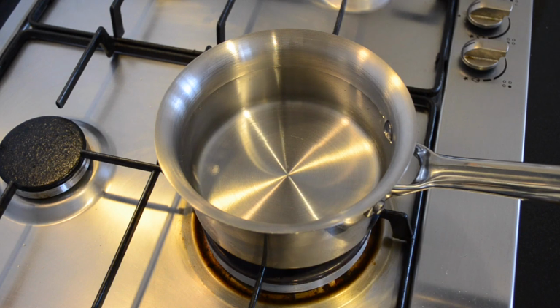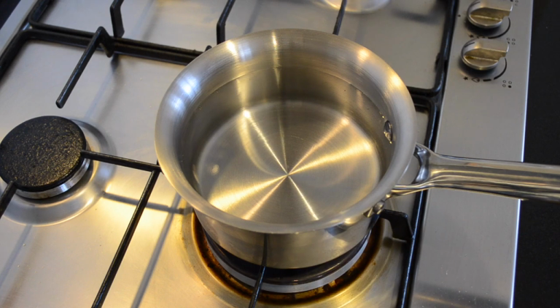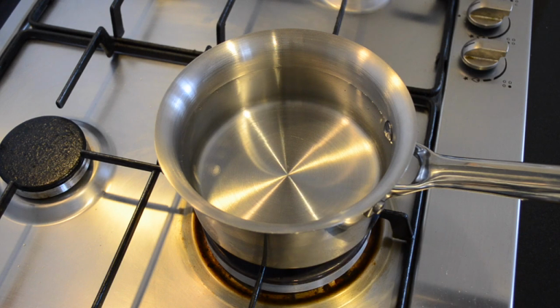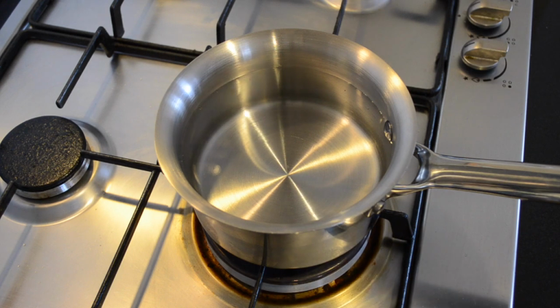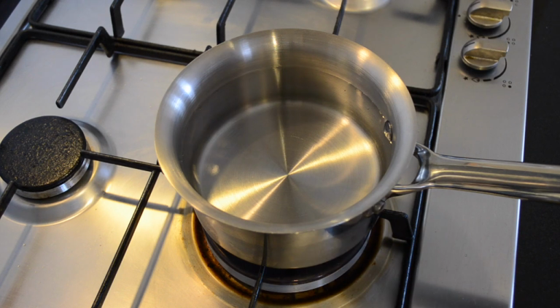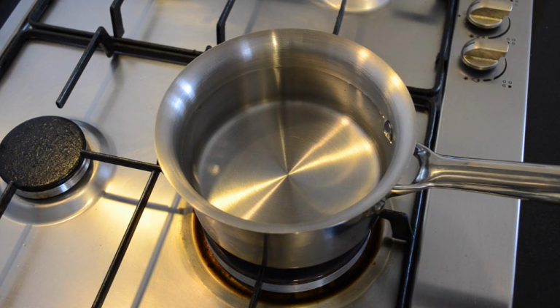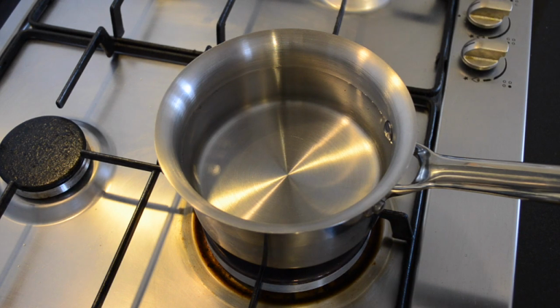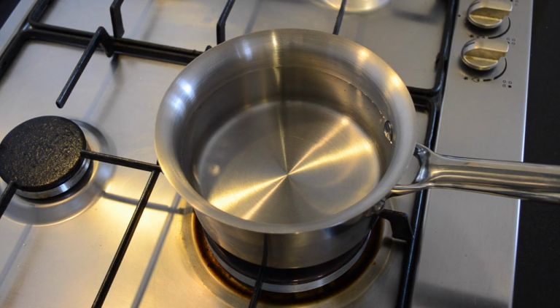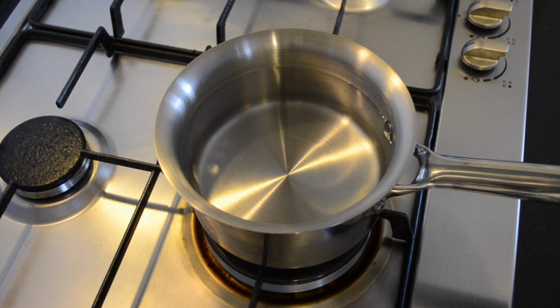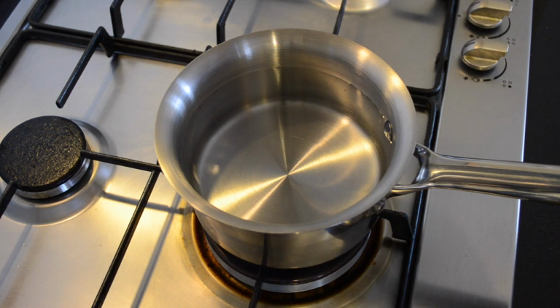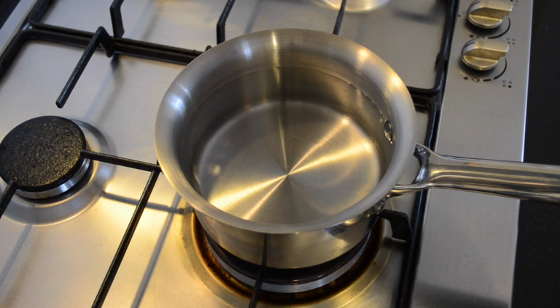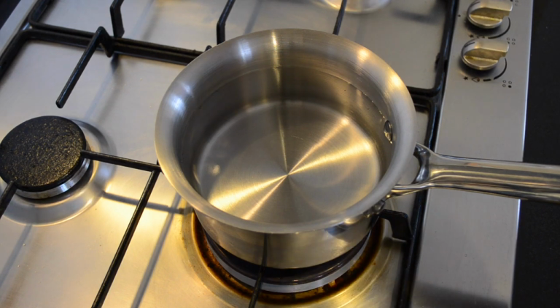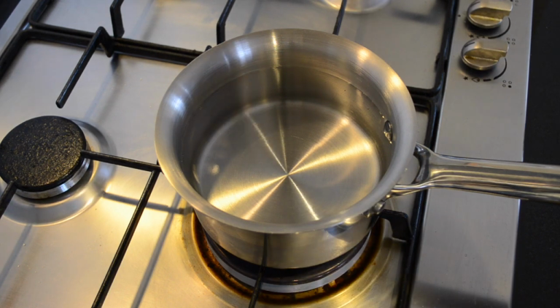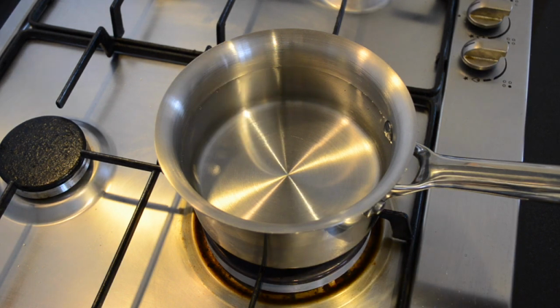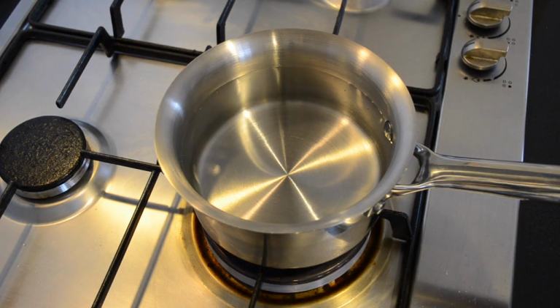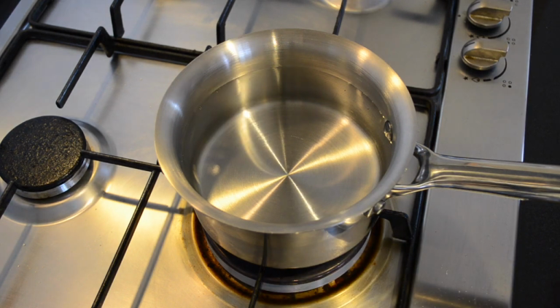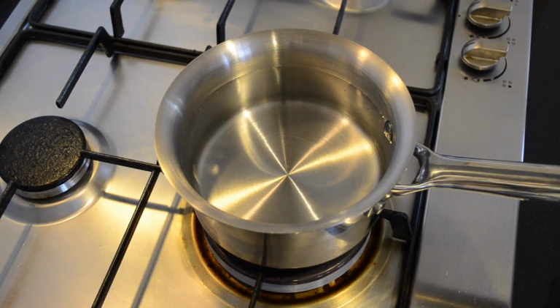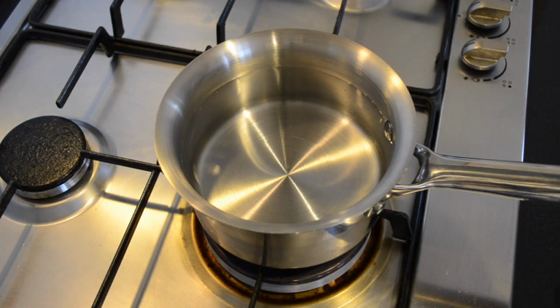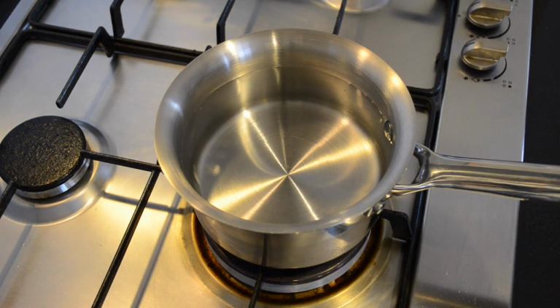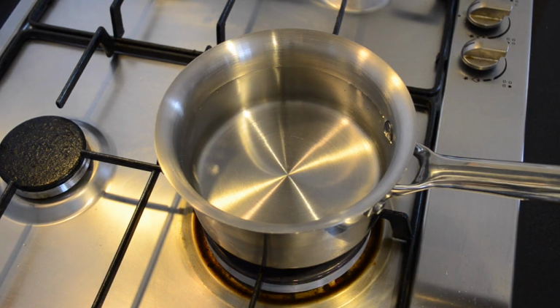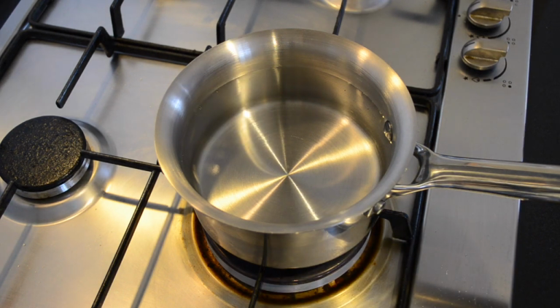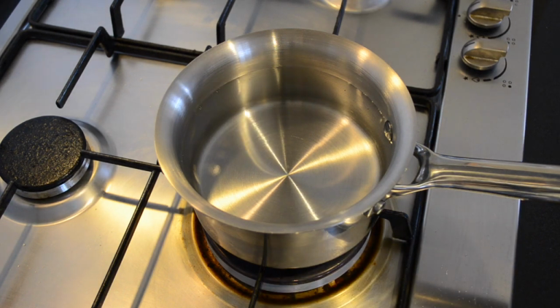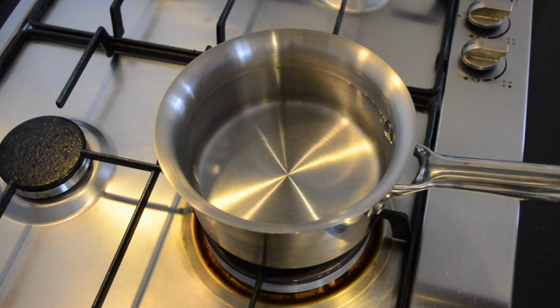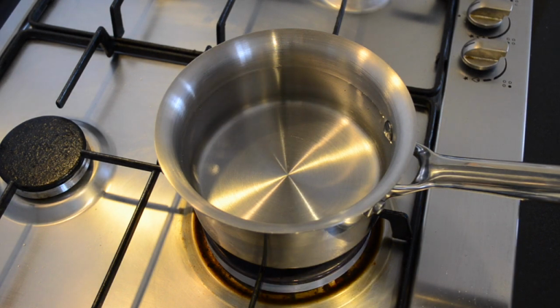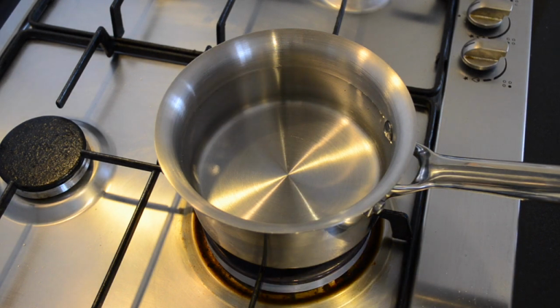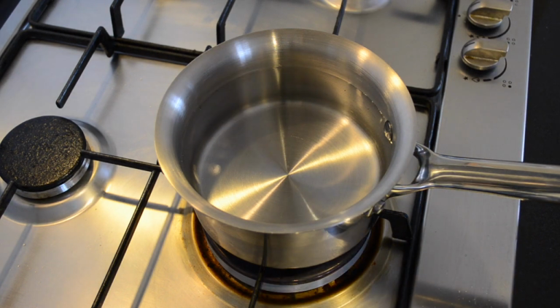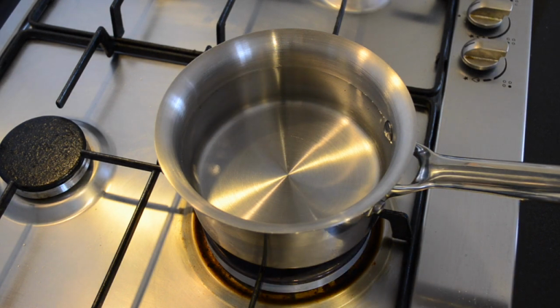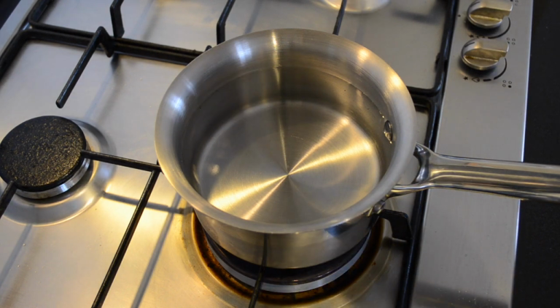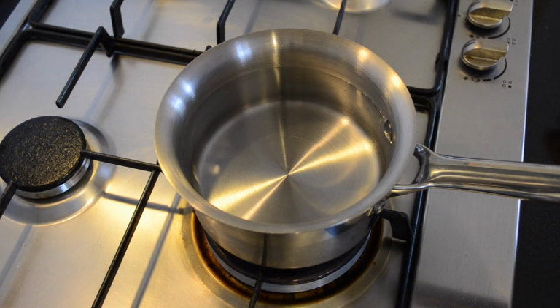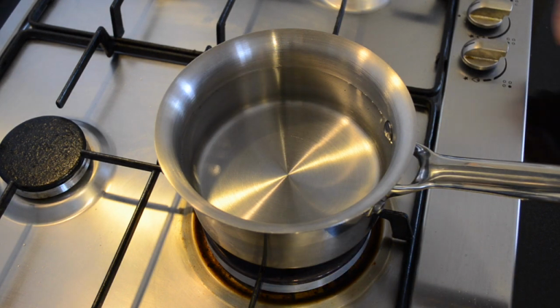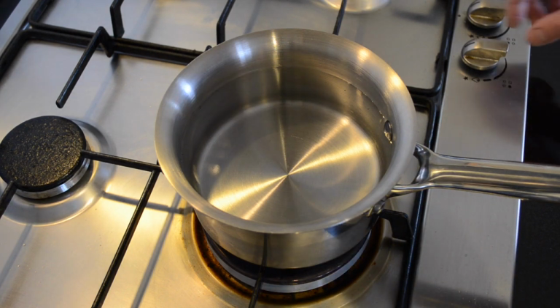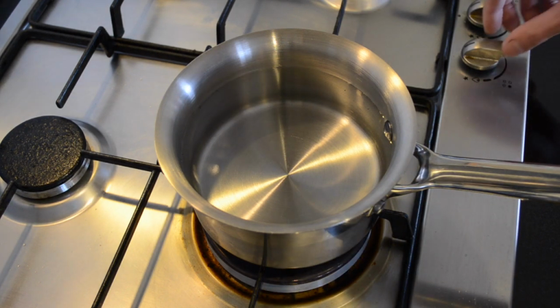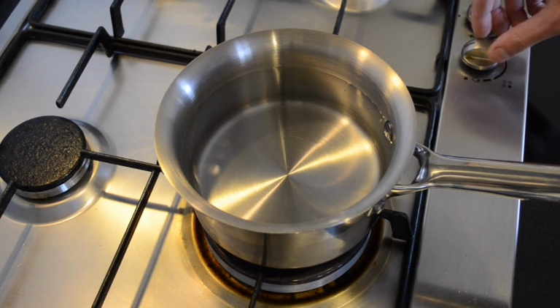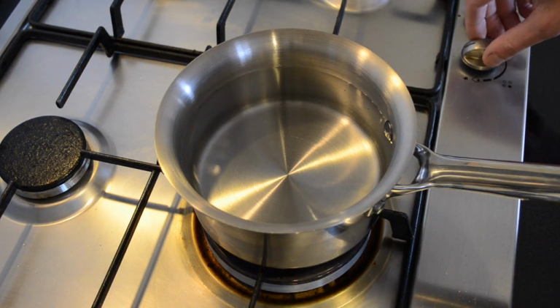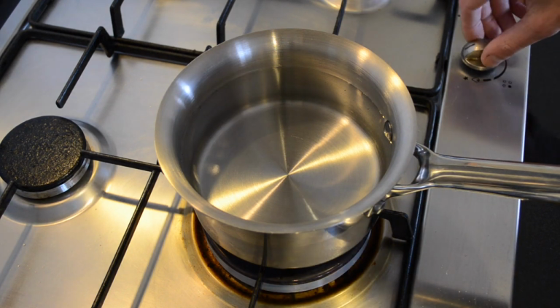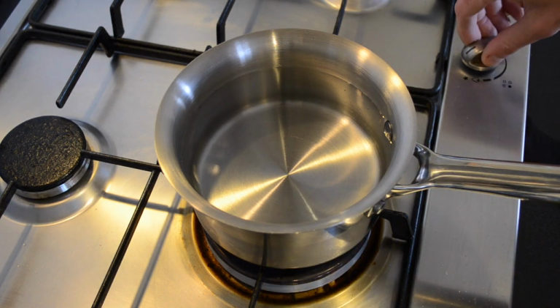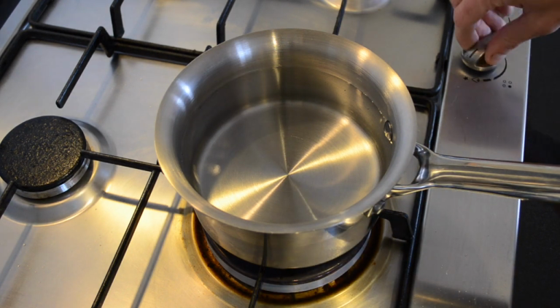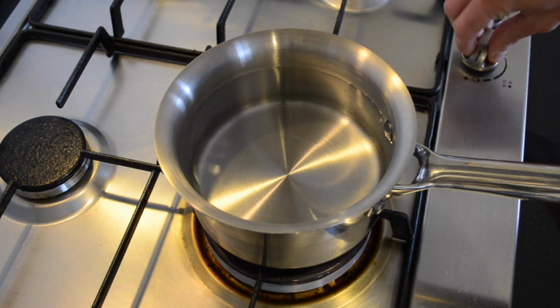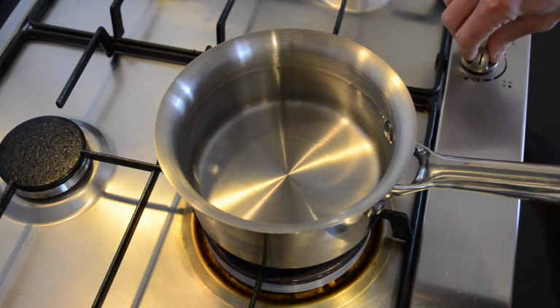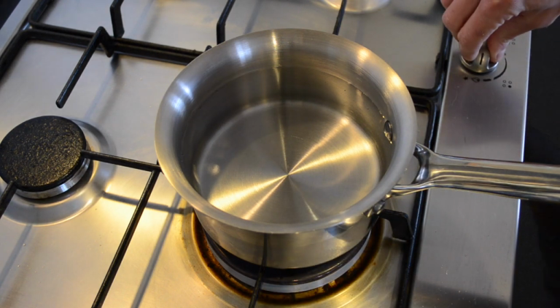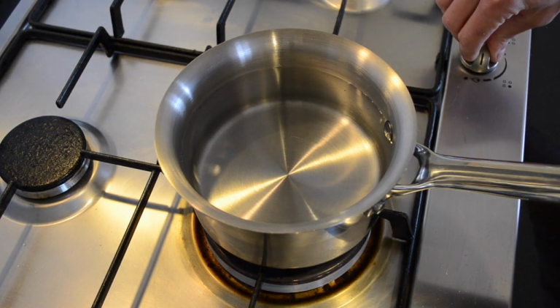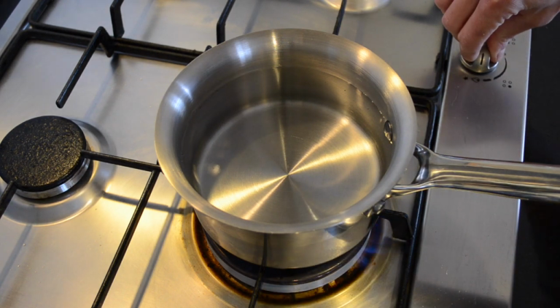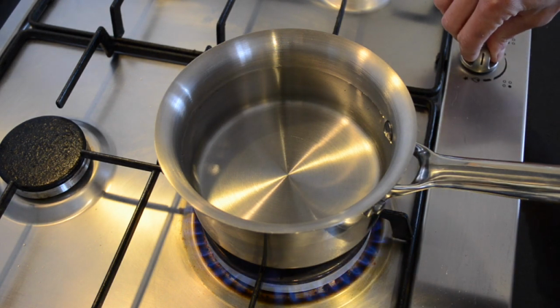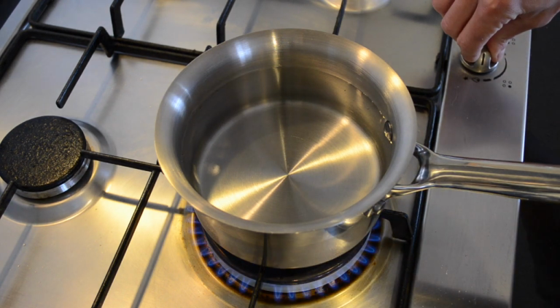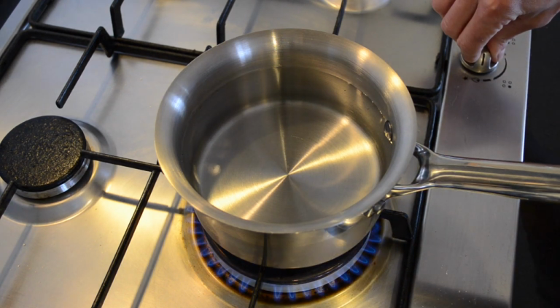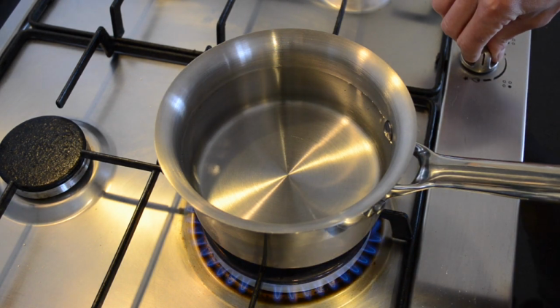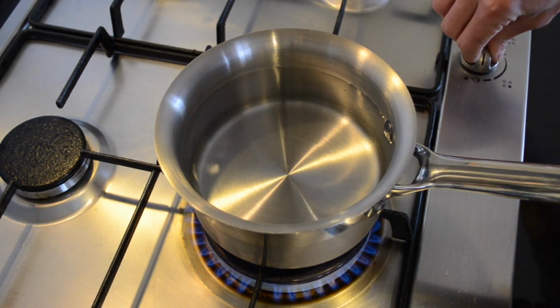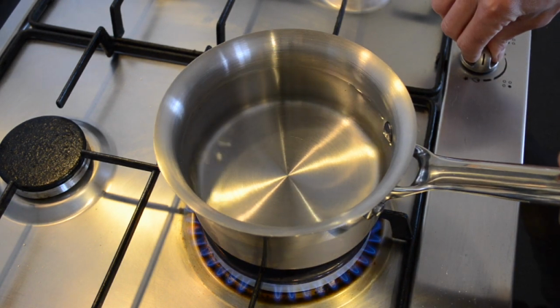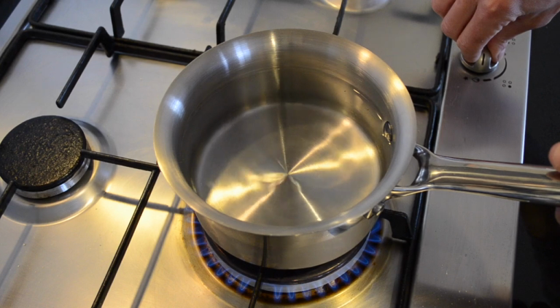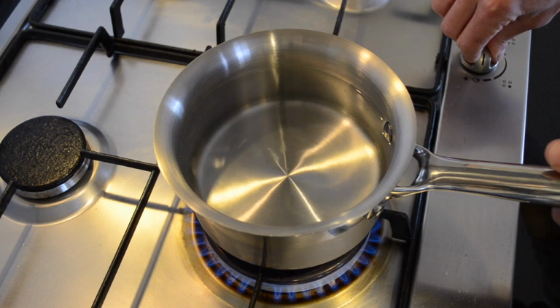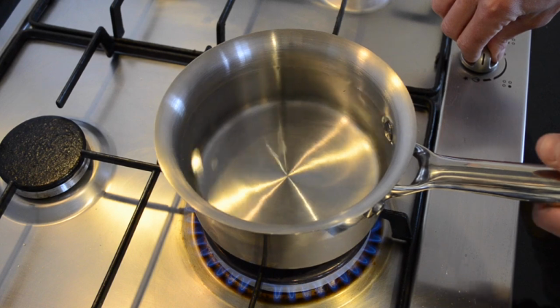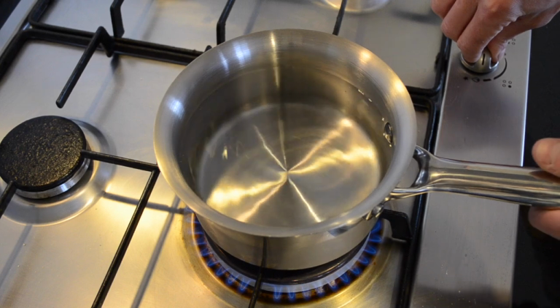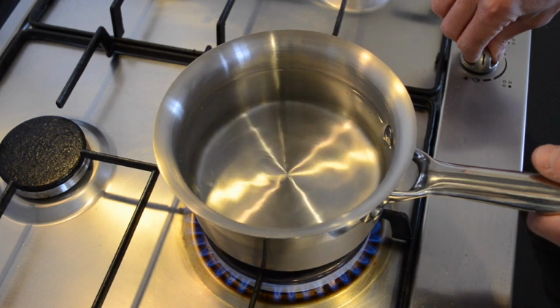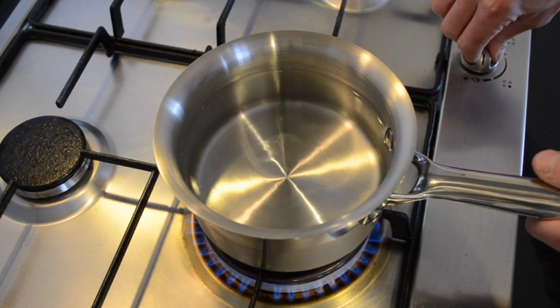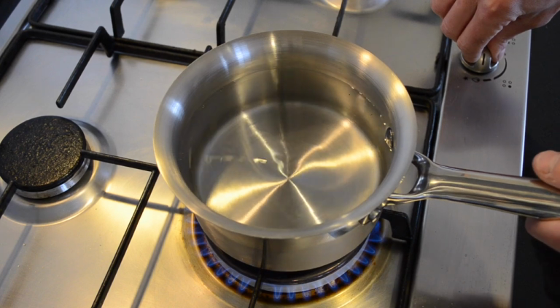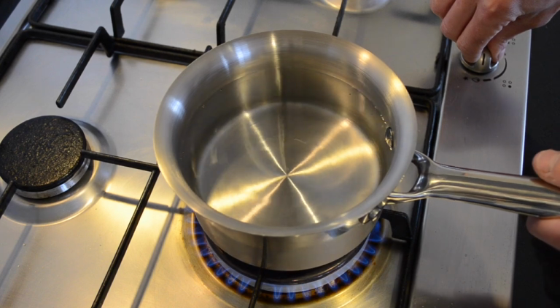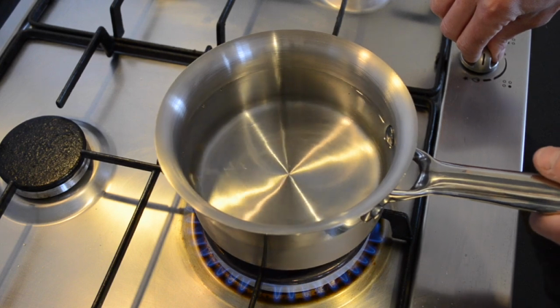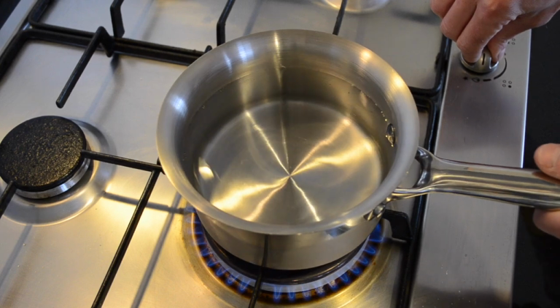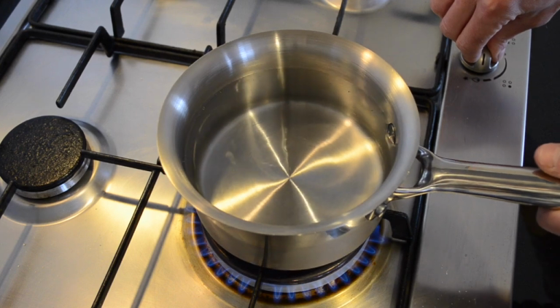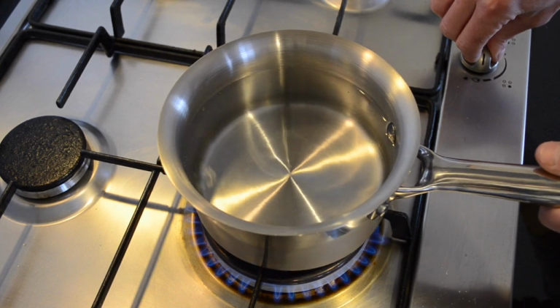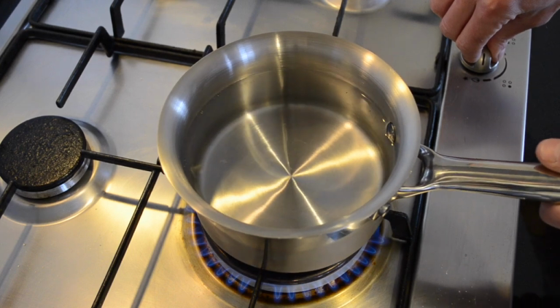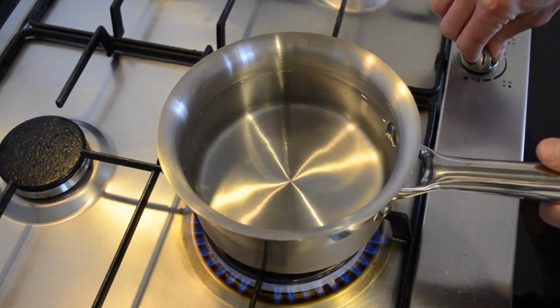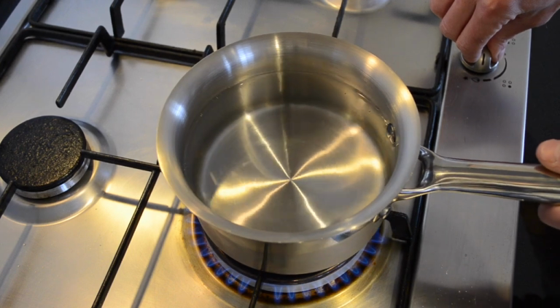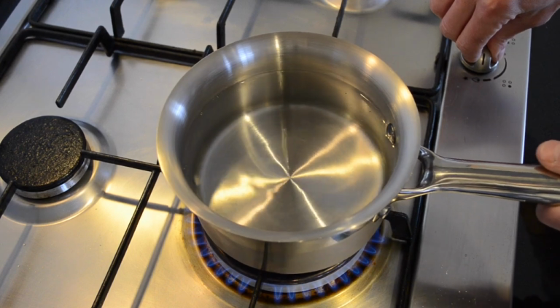In today's video I'm going to show you how to poach eggs. First thing you want to do, bring the pot to a boil.